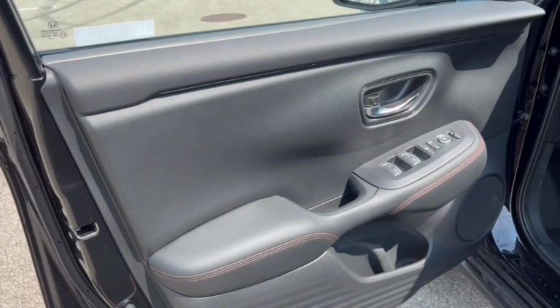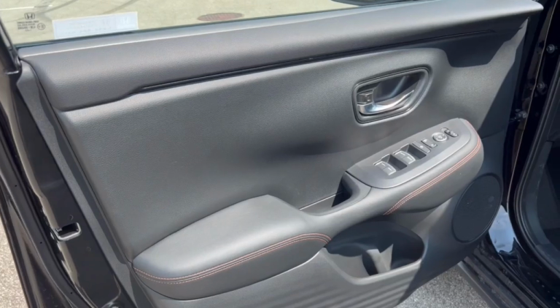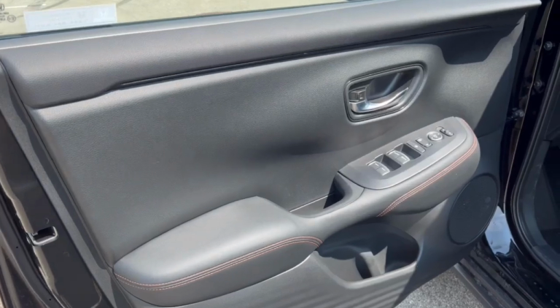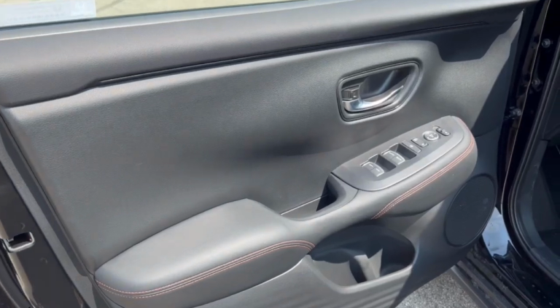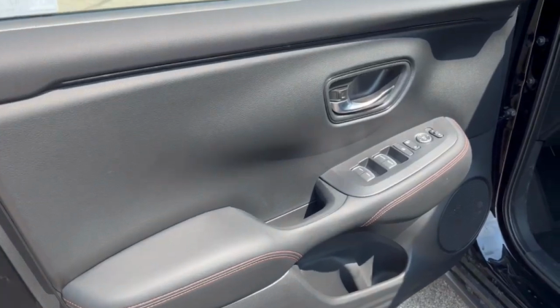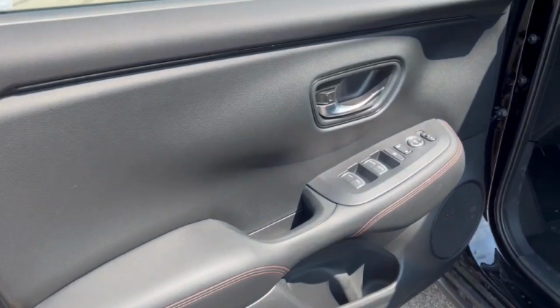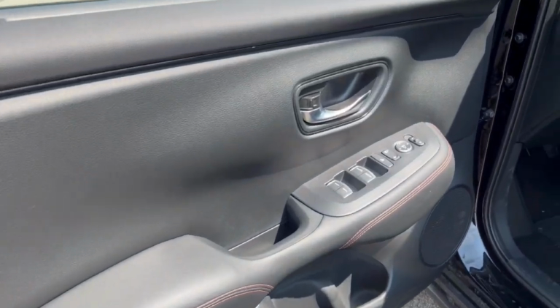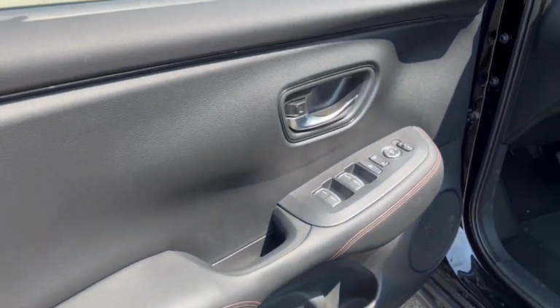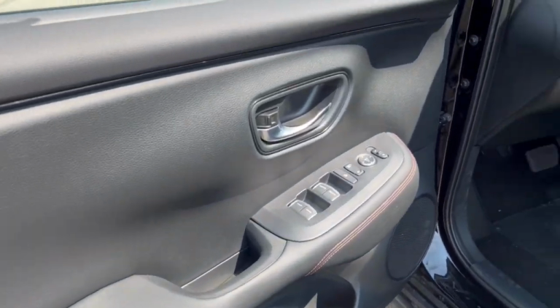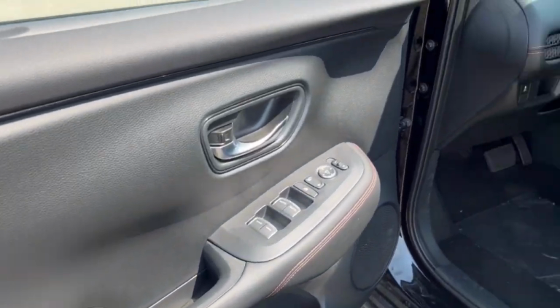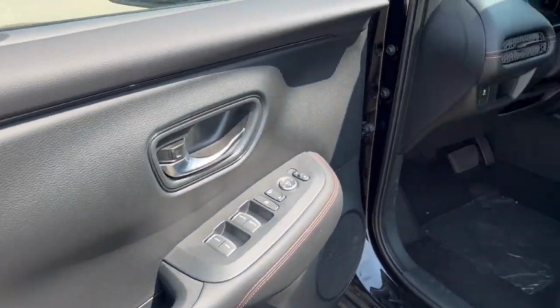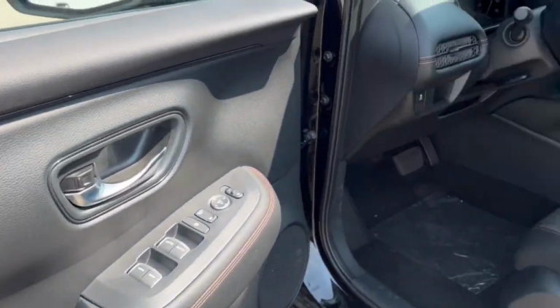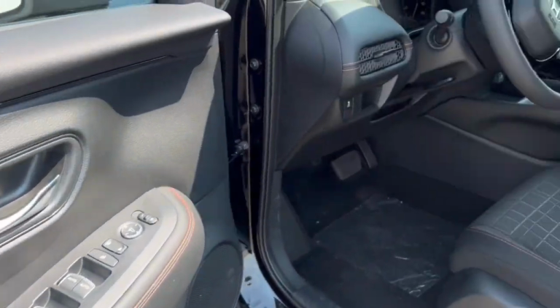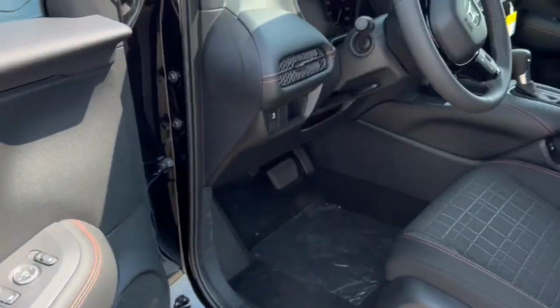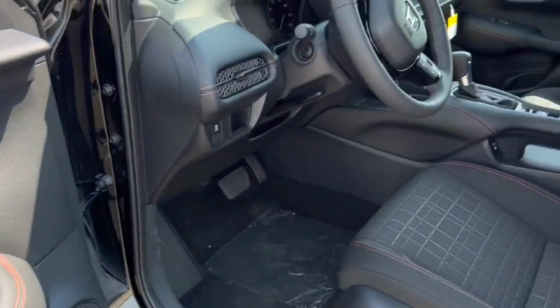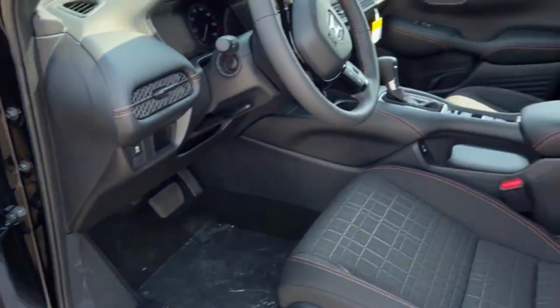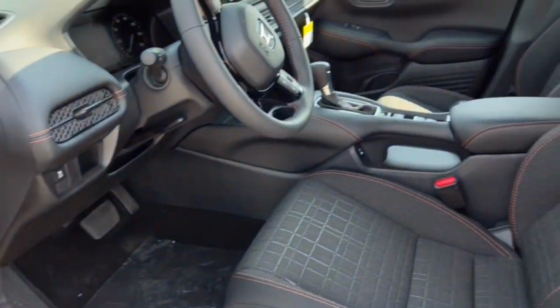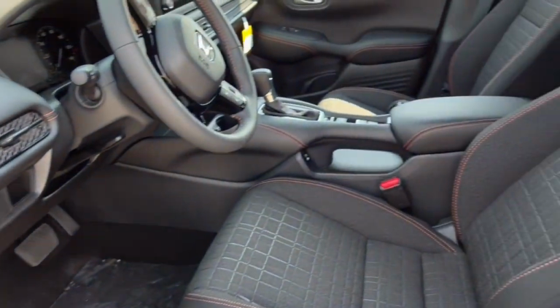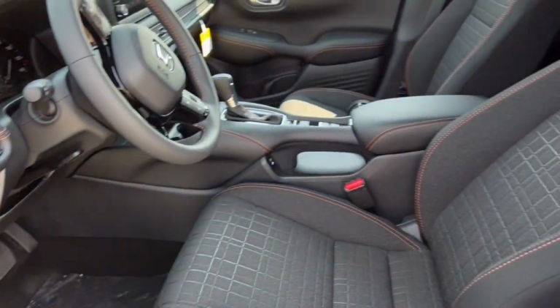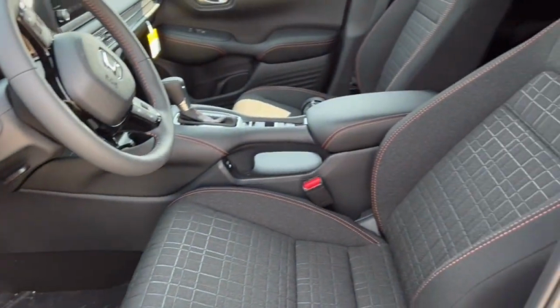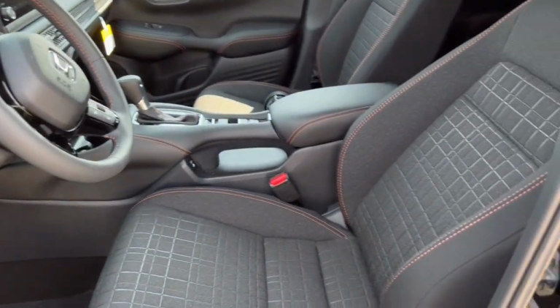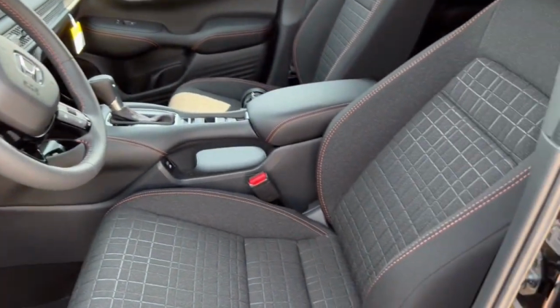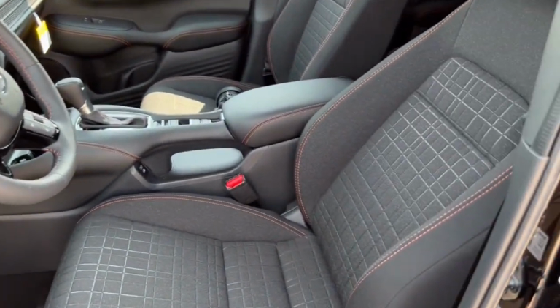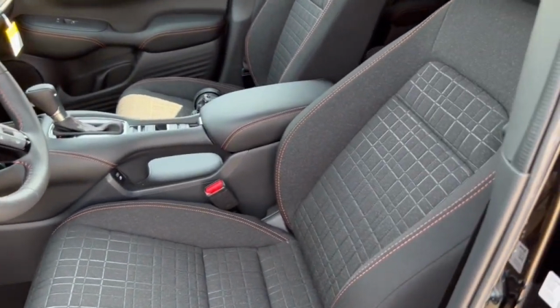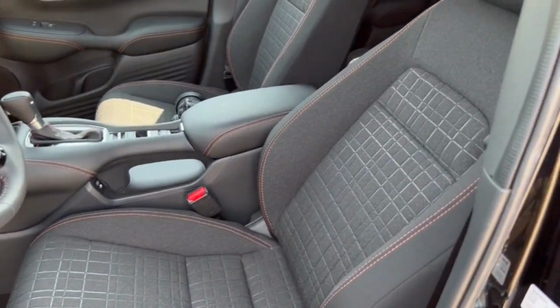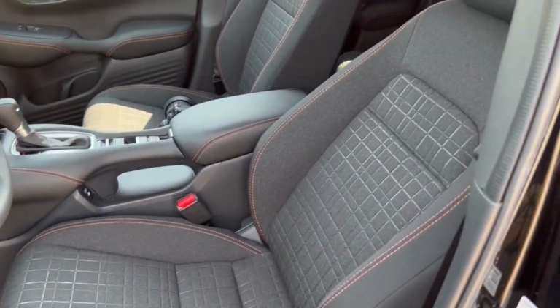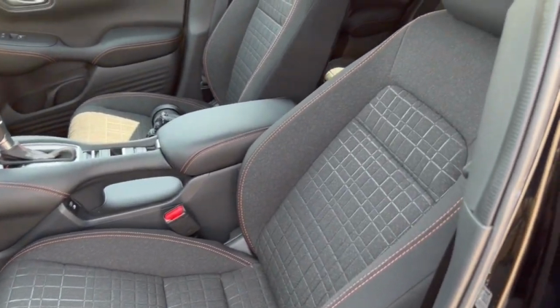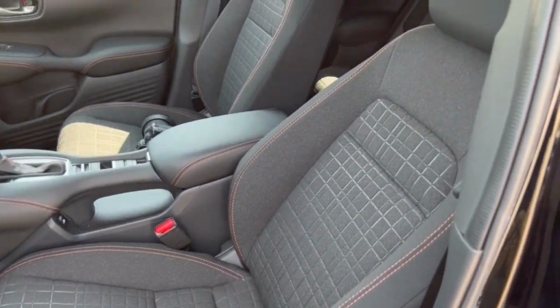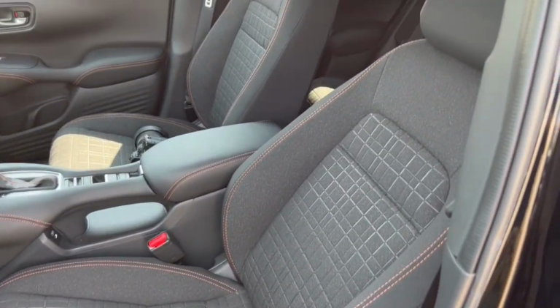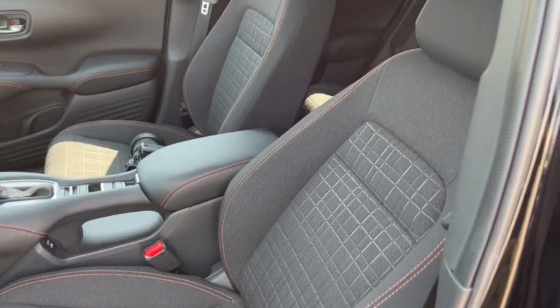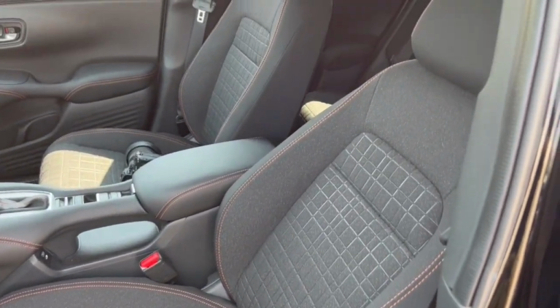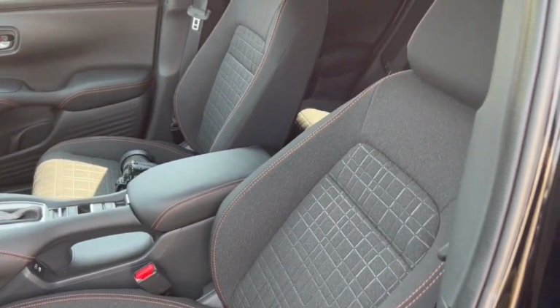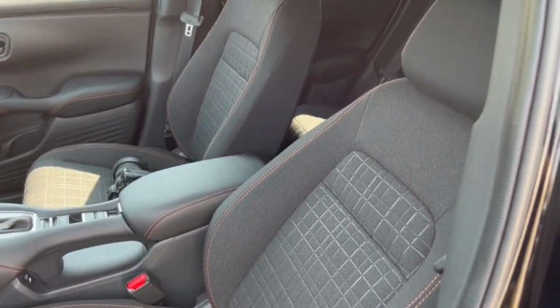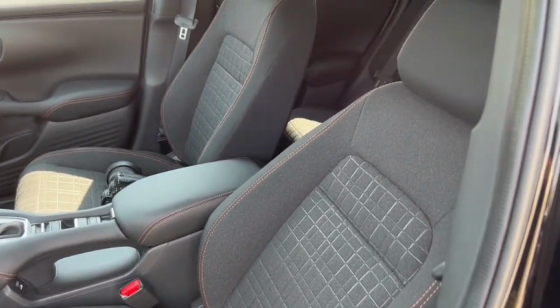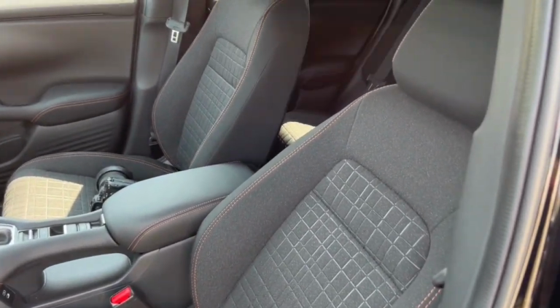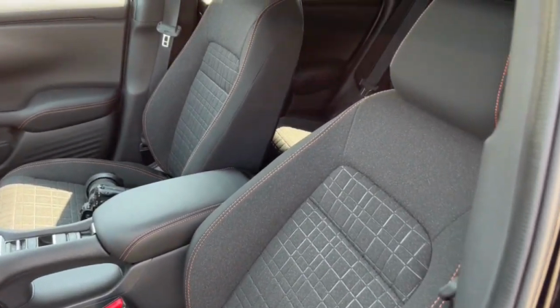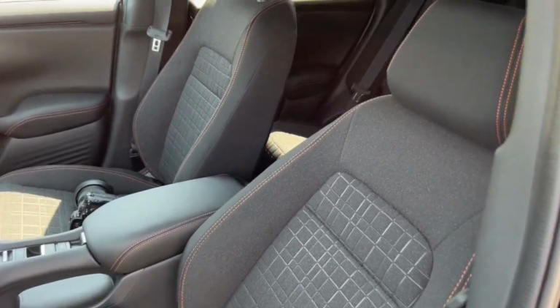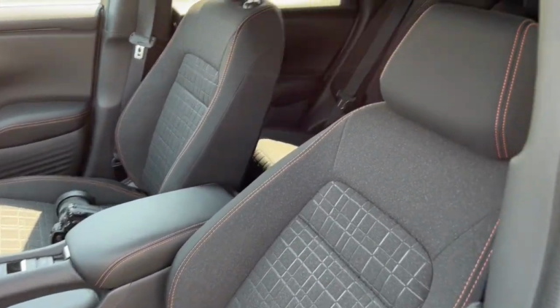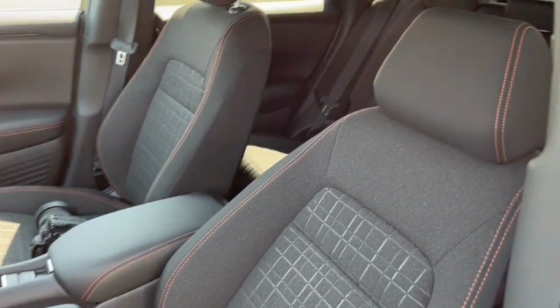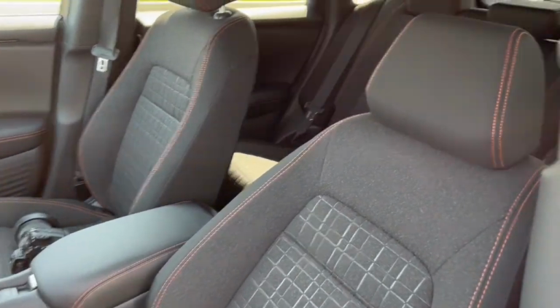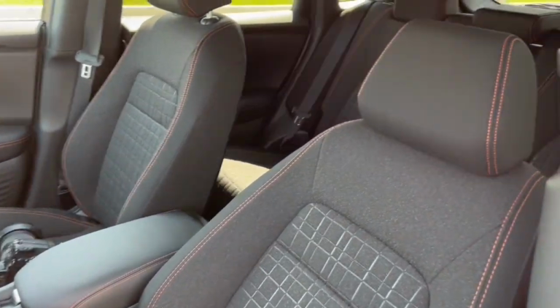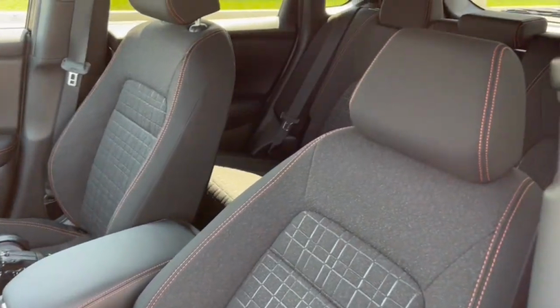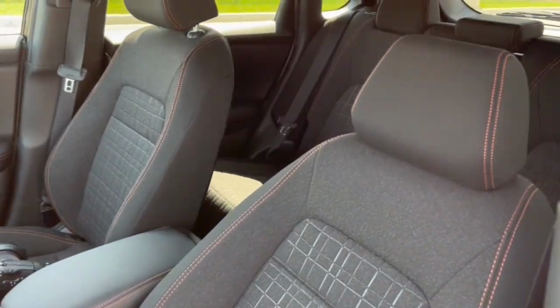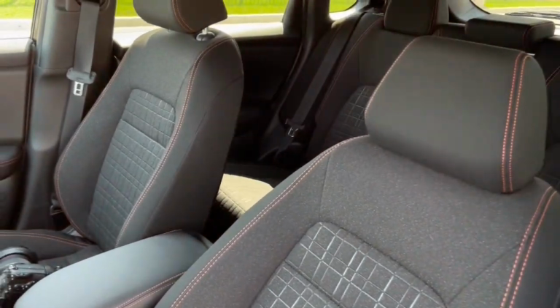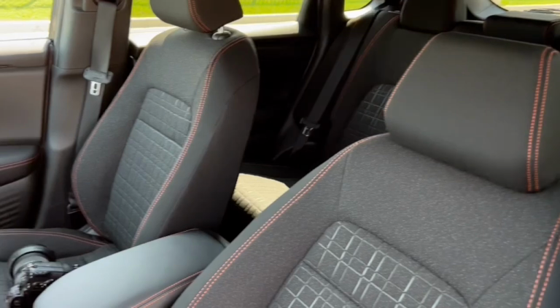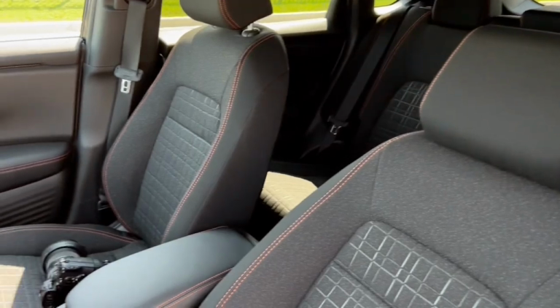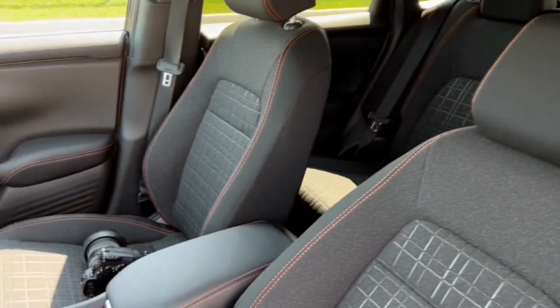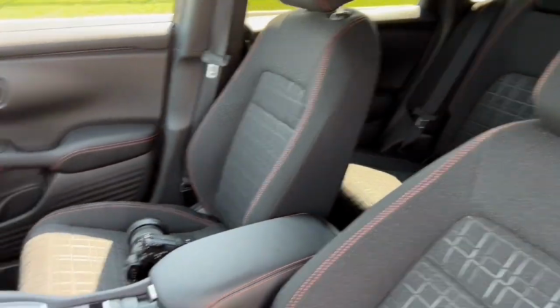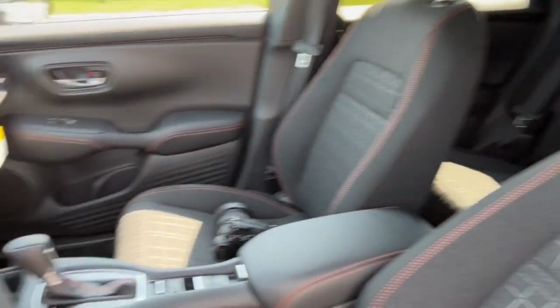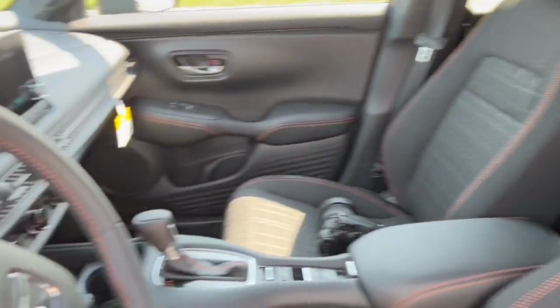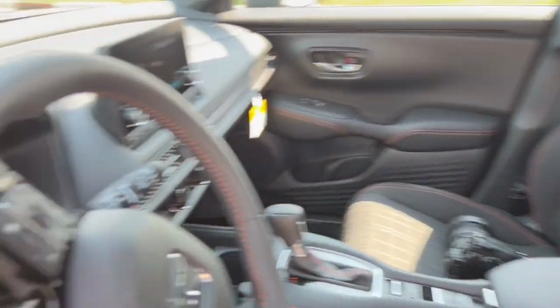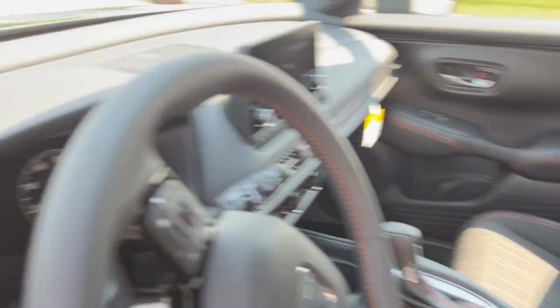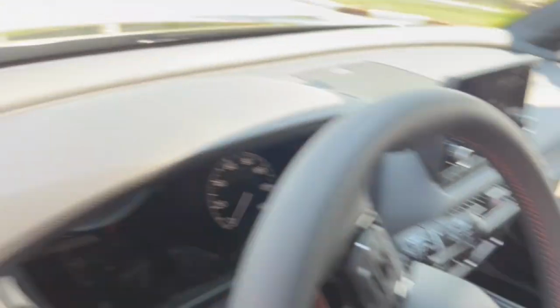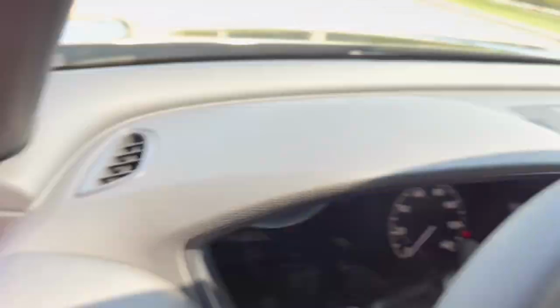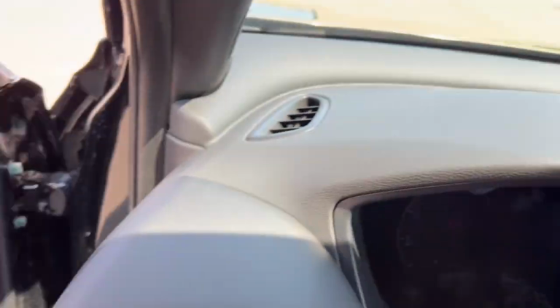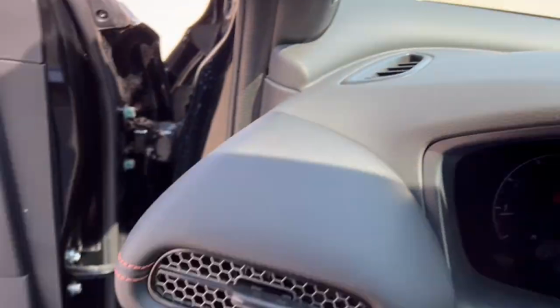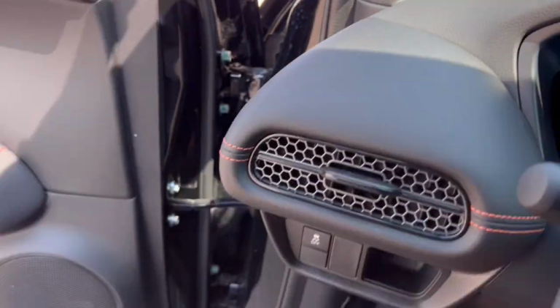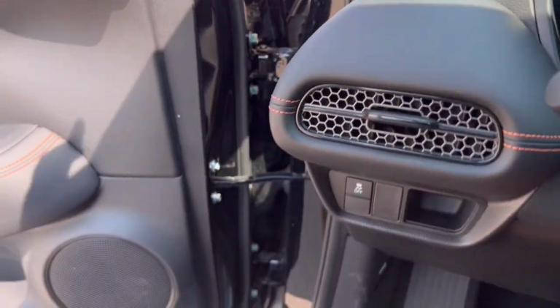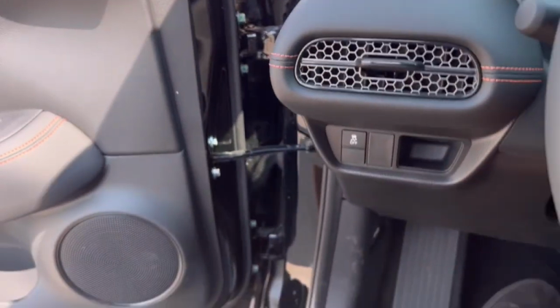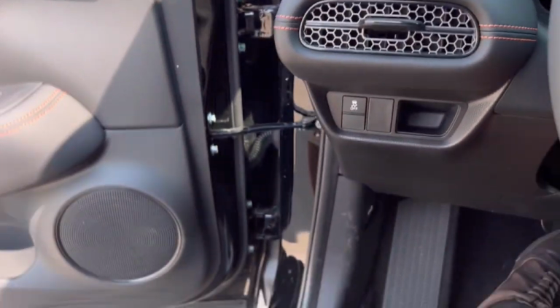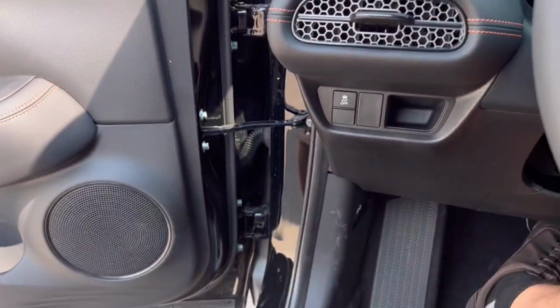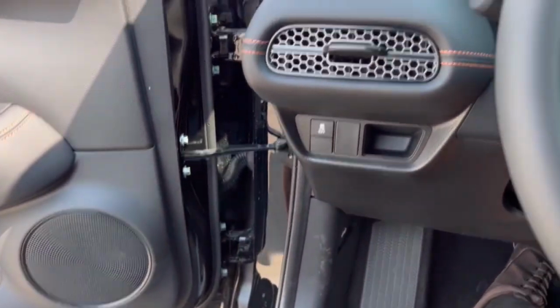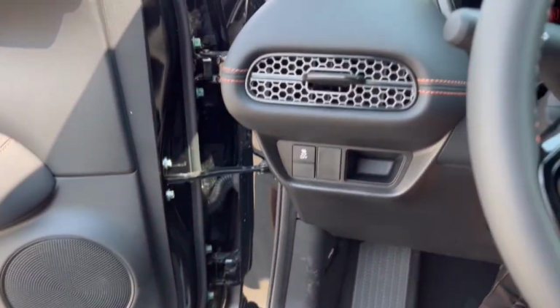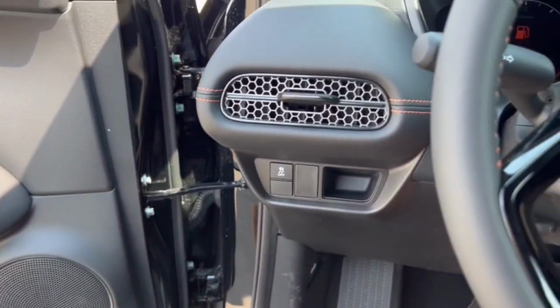It has a black interior with orange stitching accents, and premium fabric seating continued with the orange stitching accents throughout.